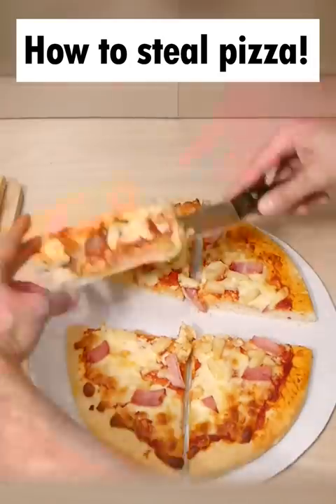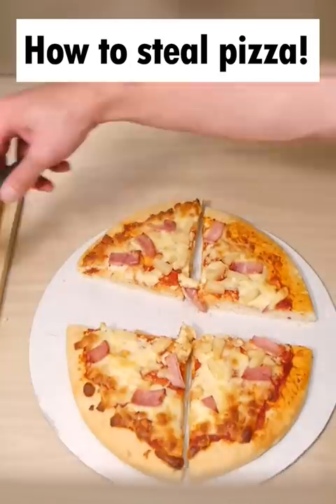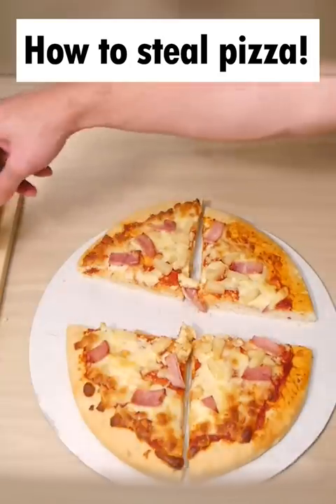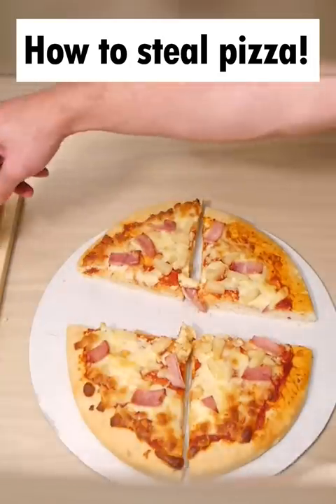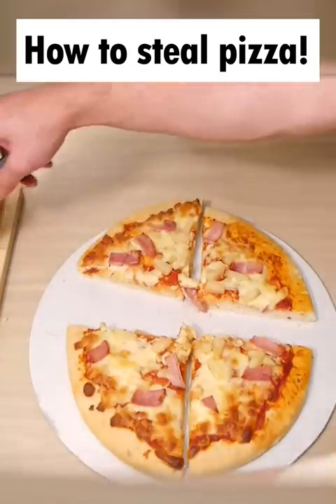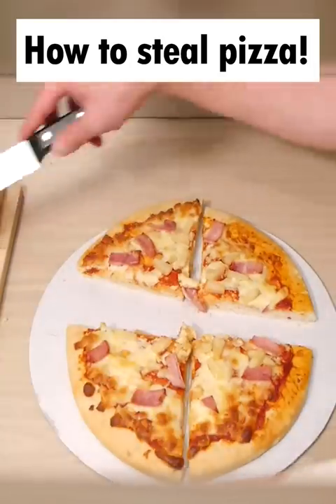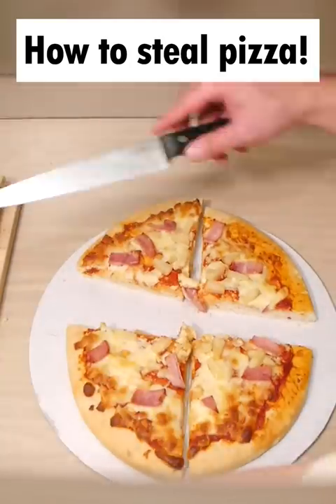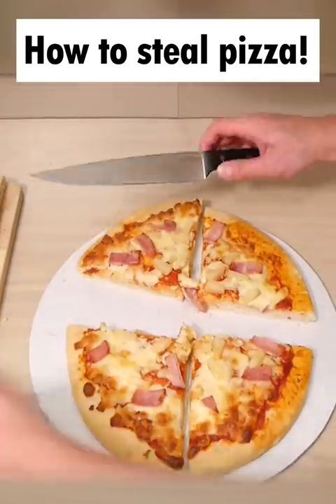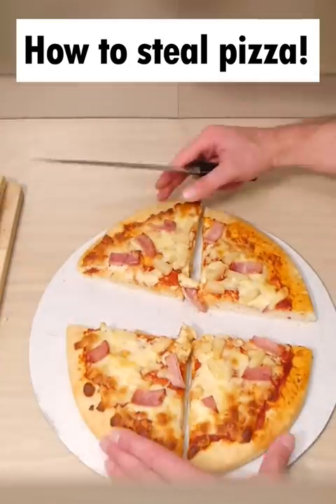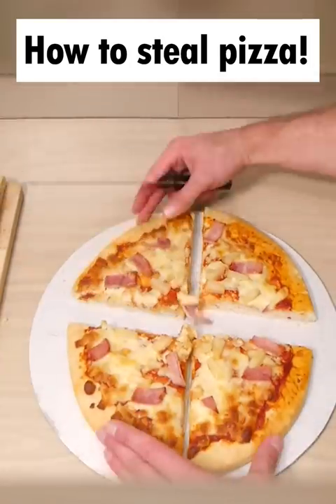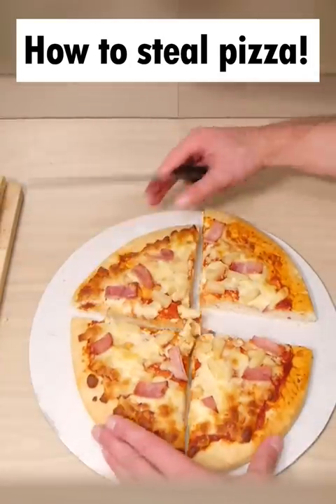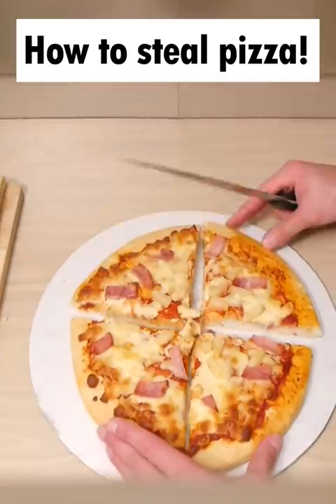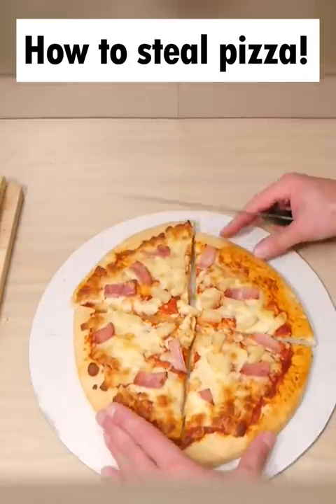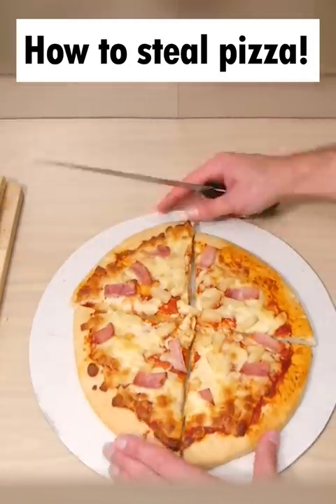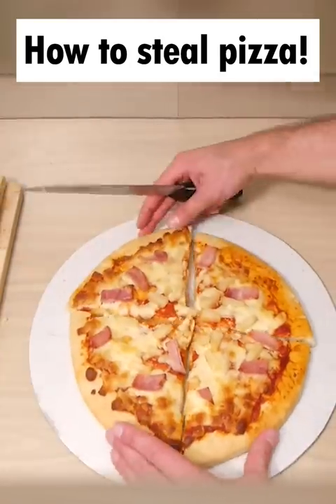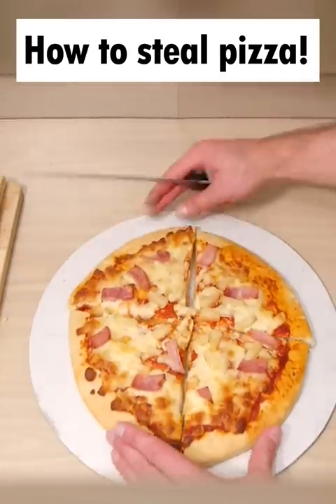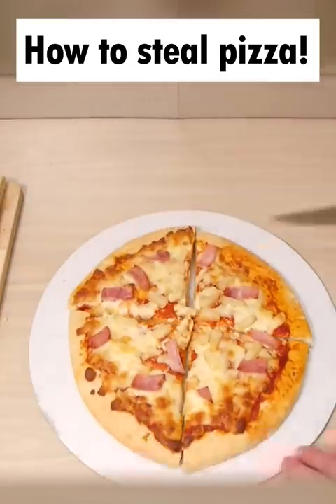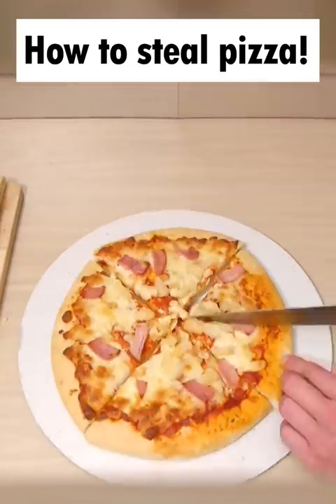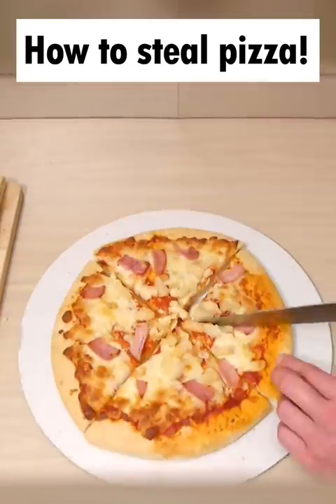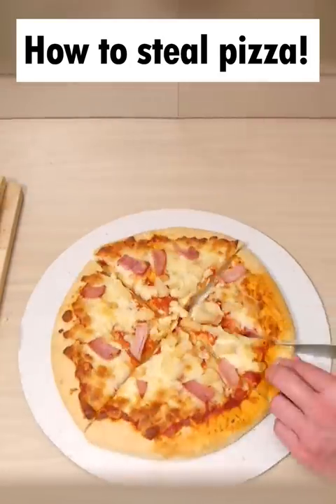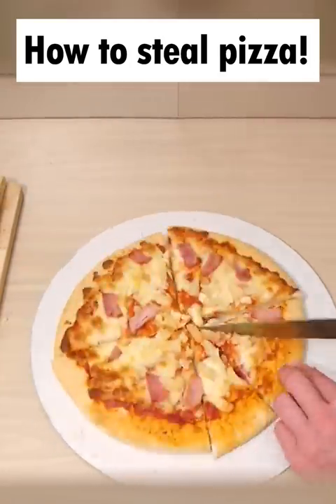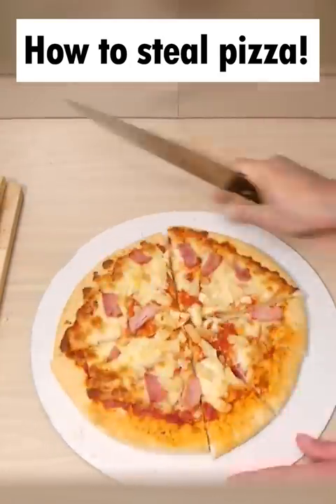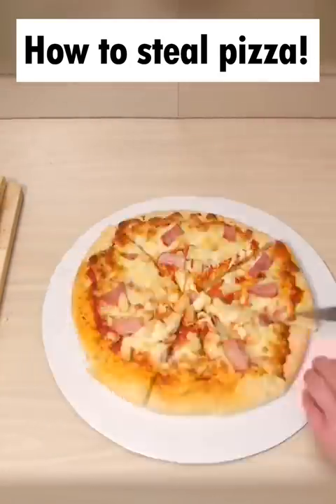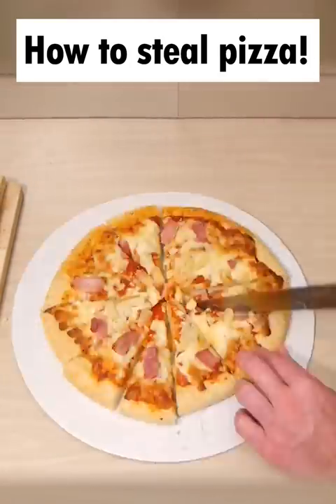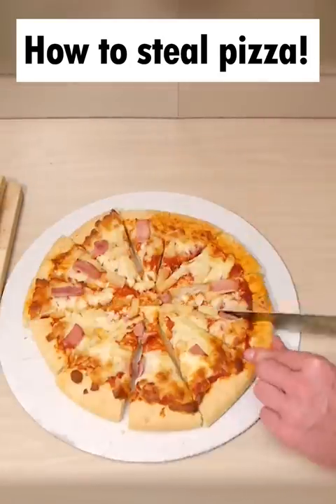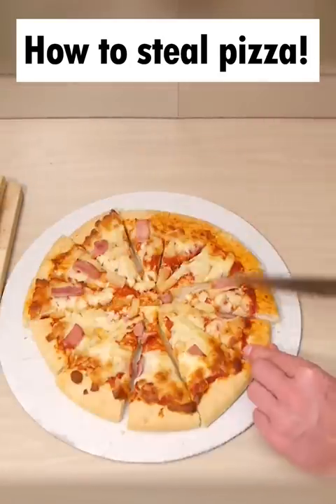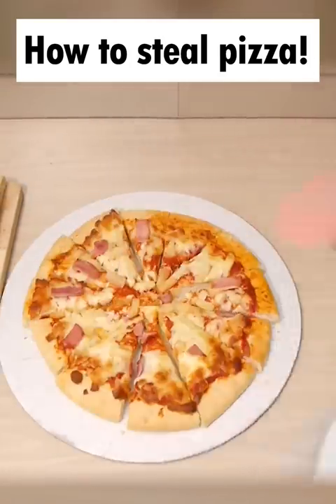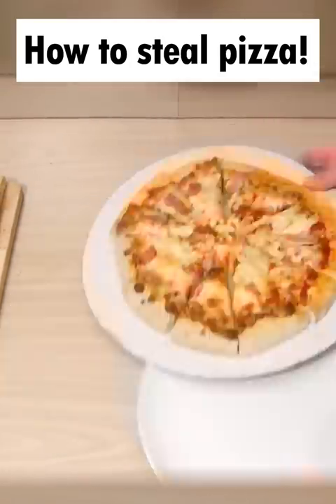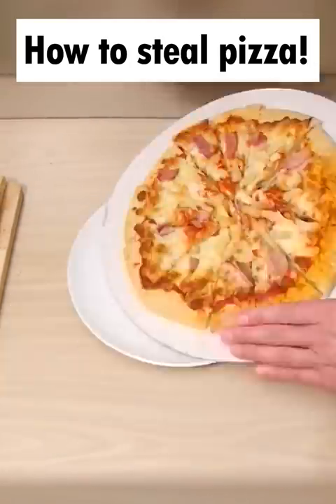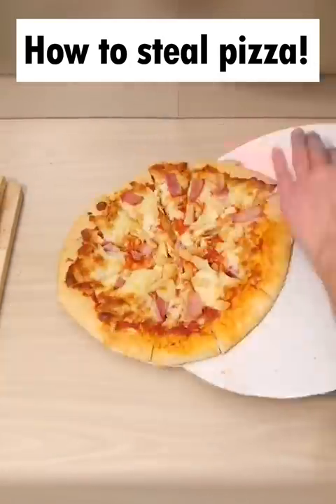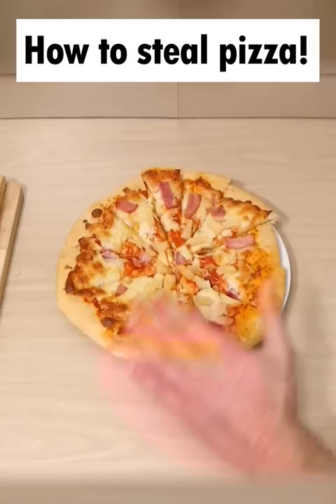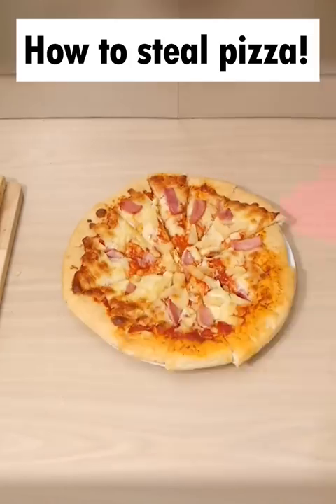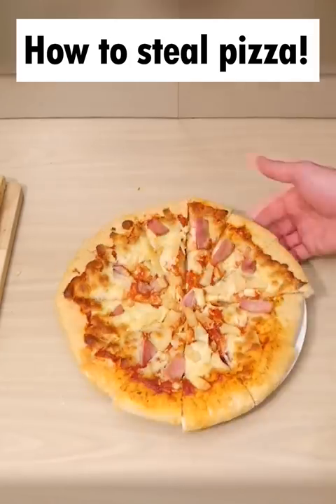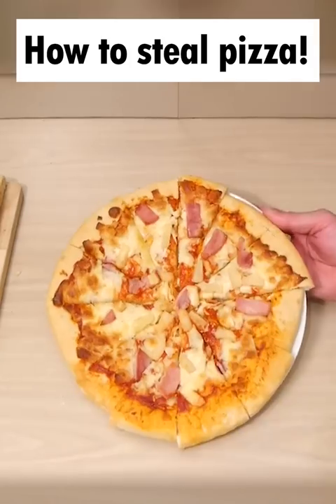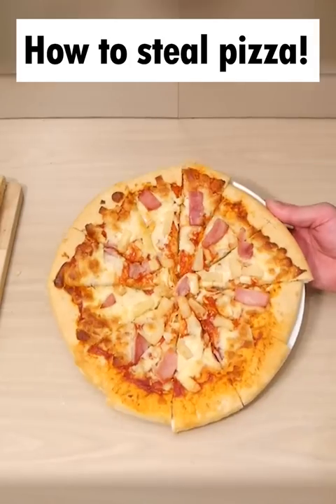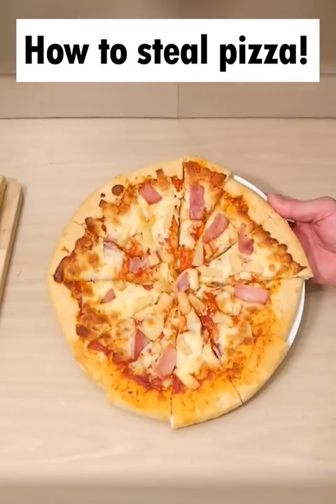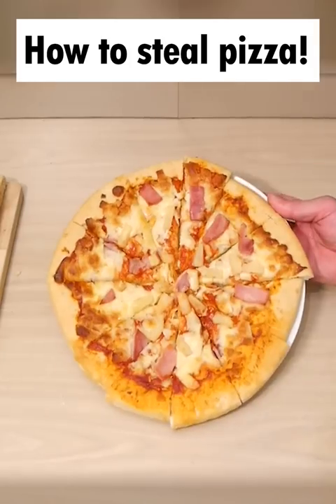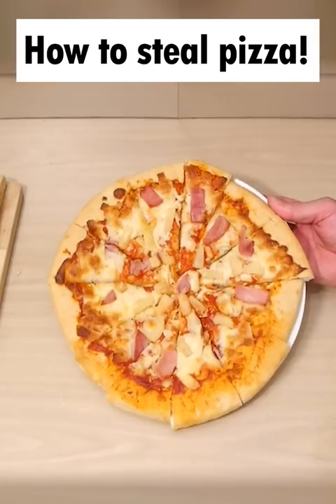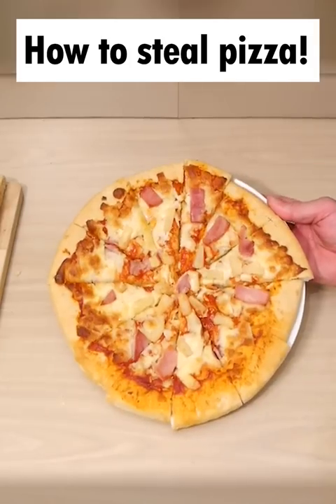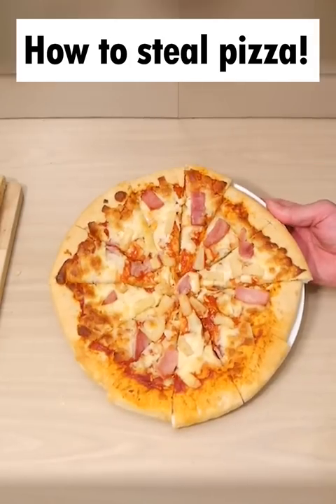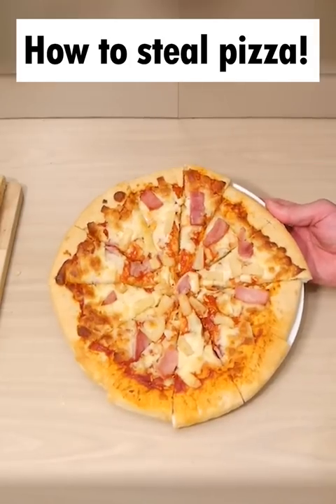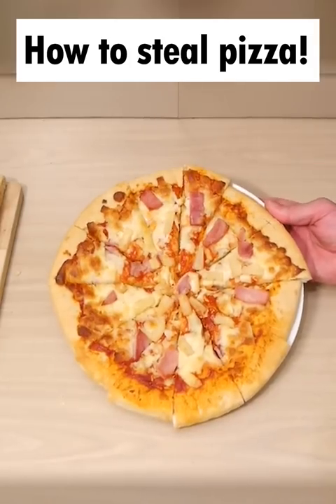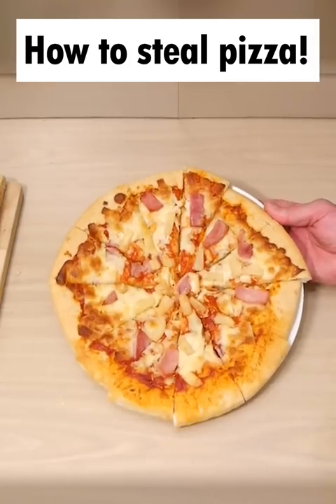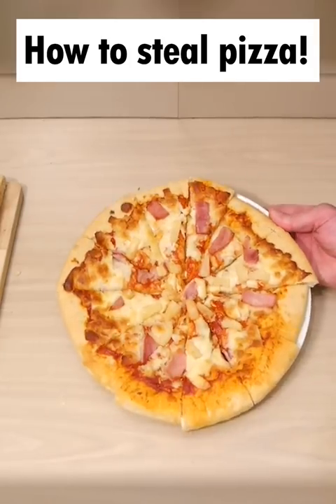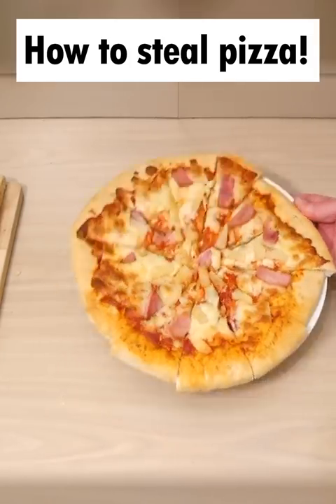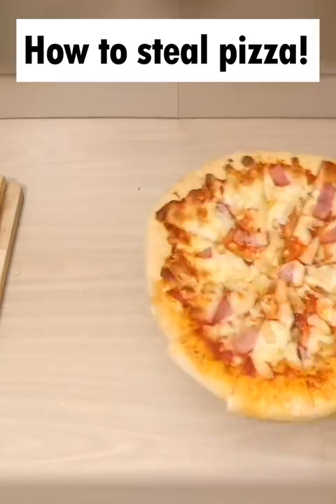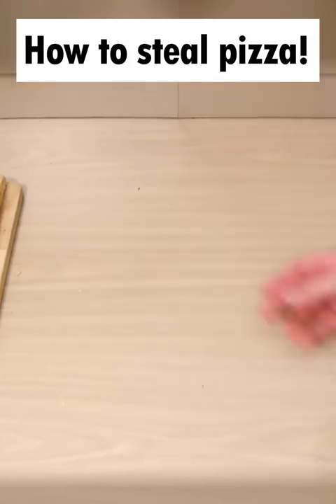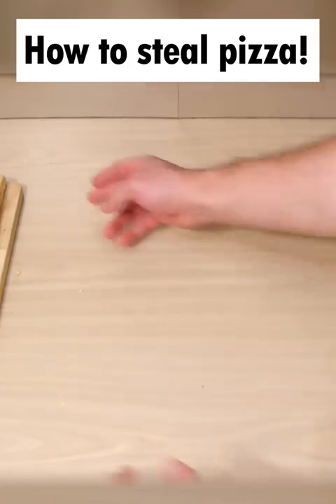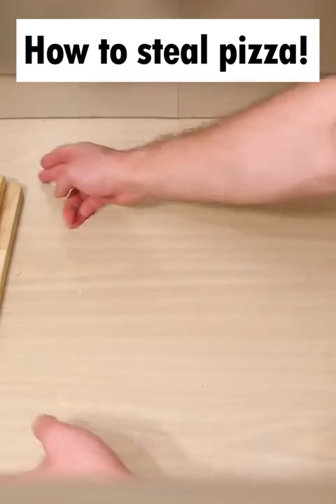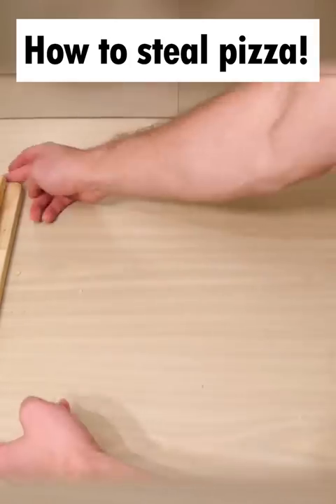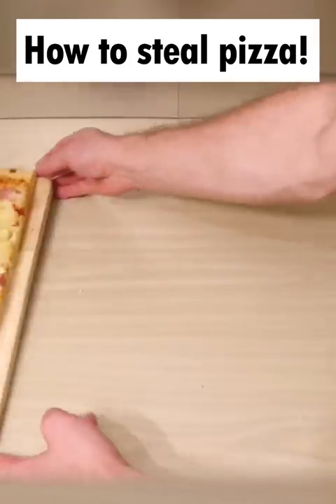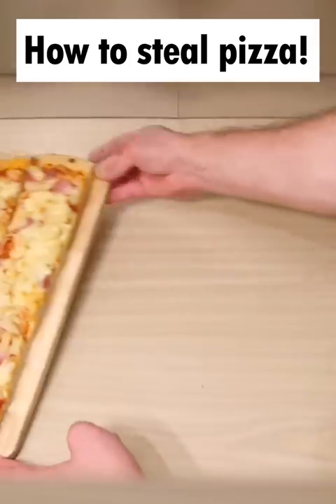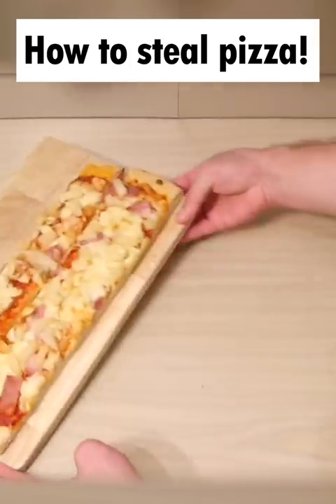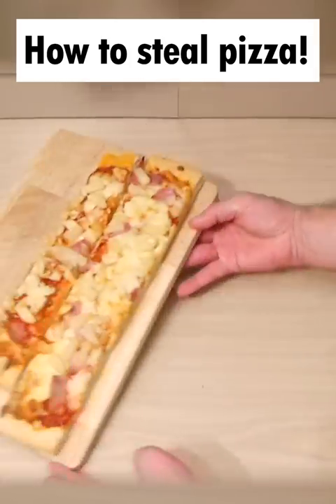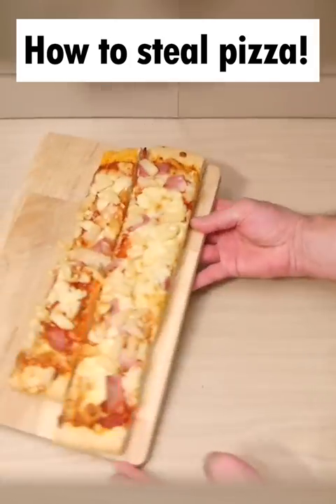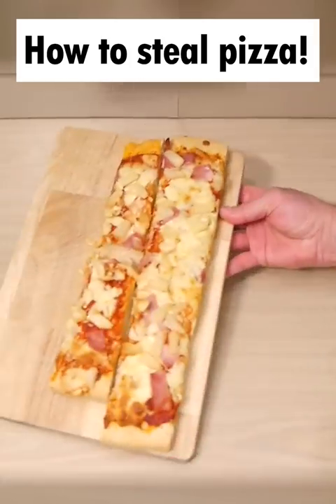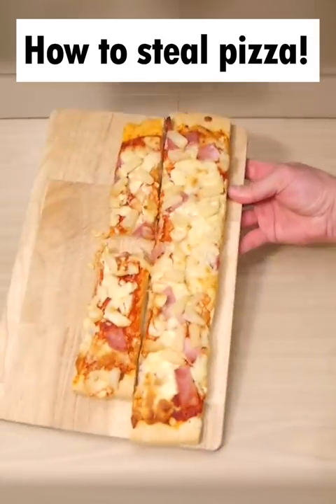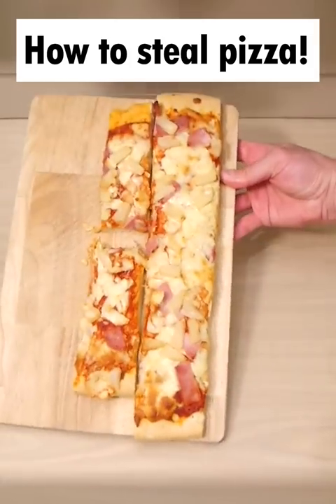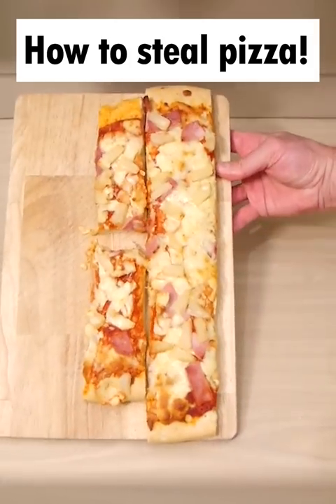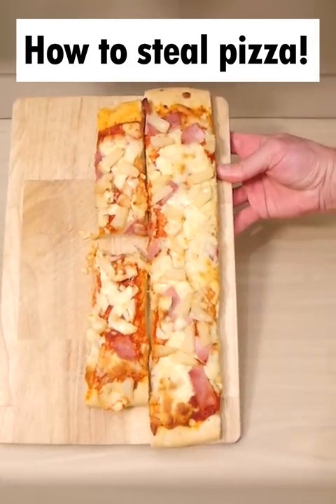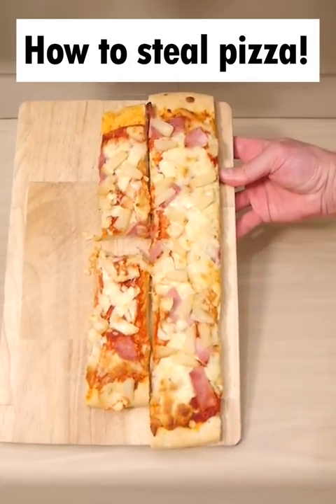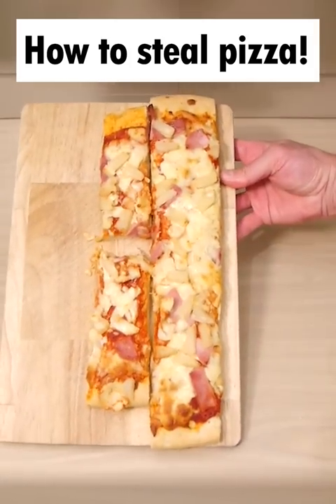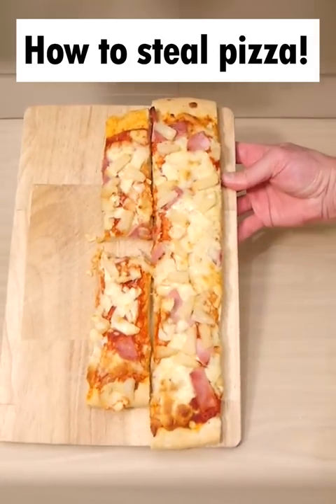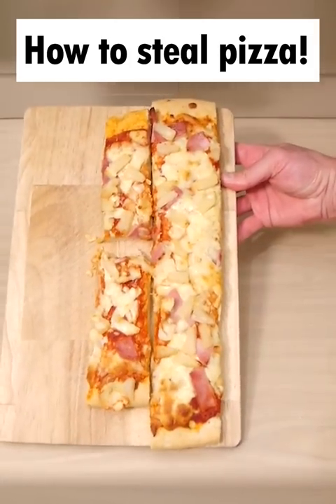Then push all four pieces together, cut it as you would normally, and you can serve this to your guests, whilst keeping all of this for yourself.